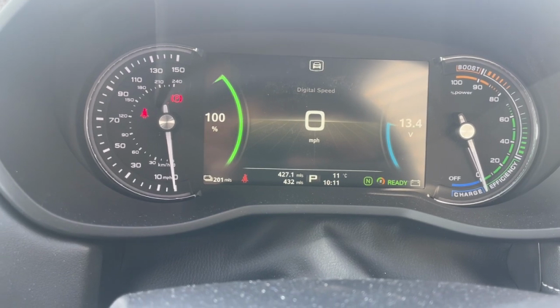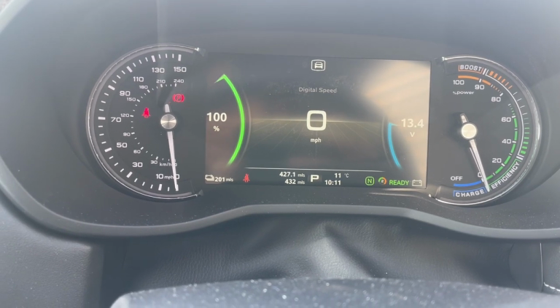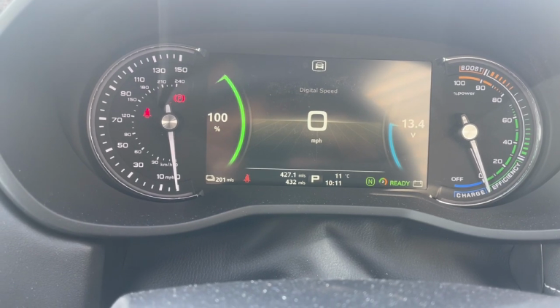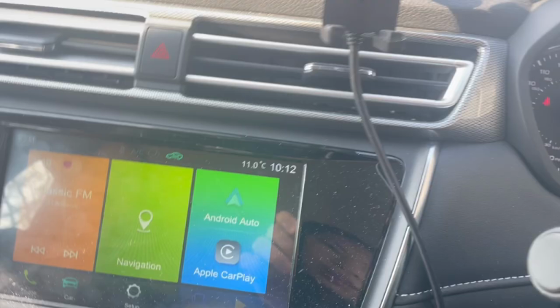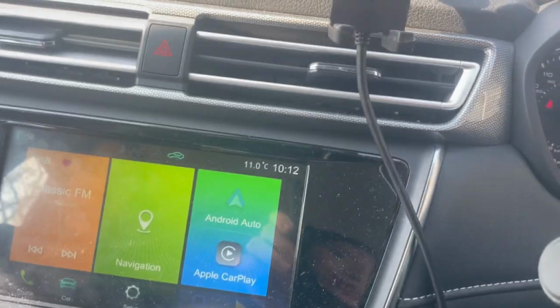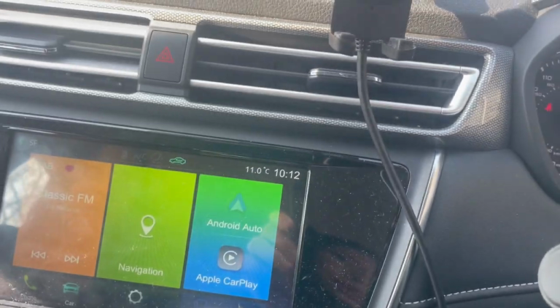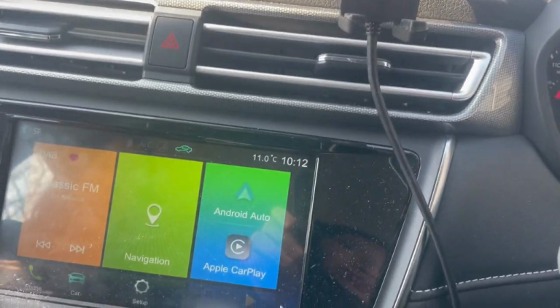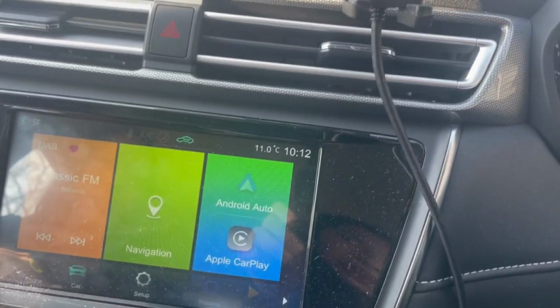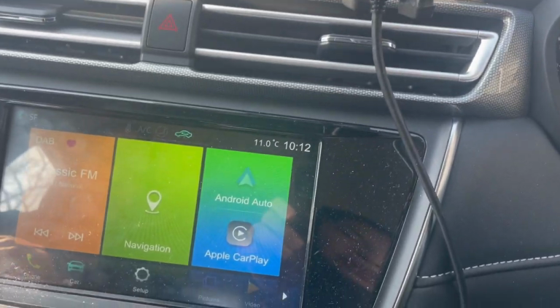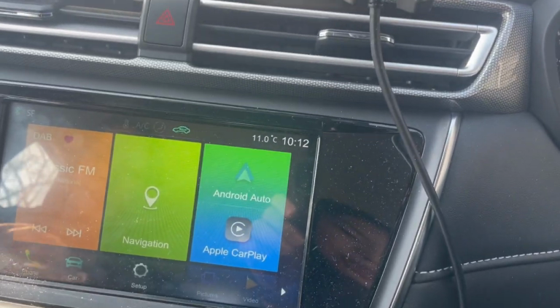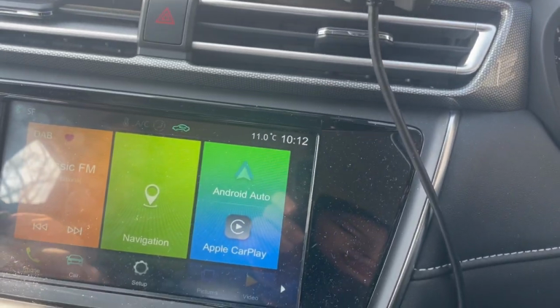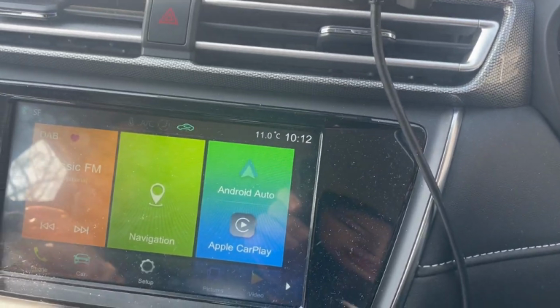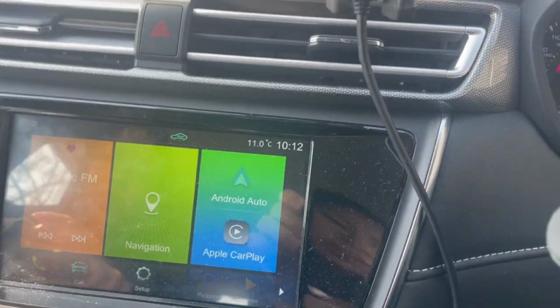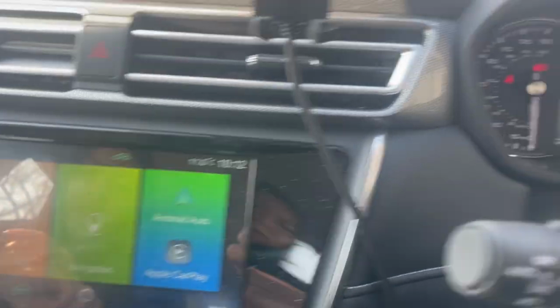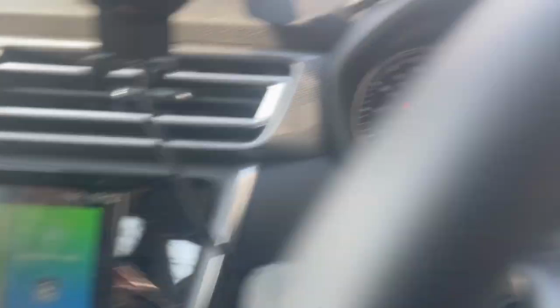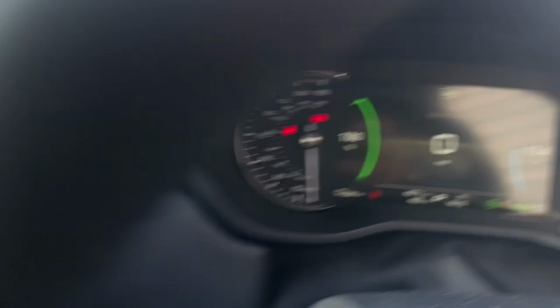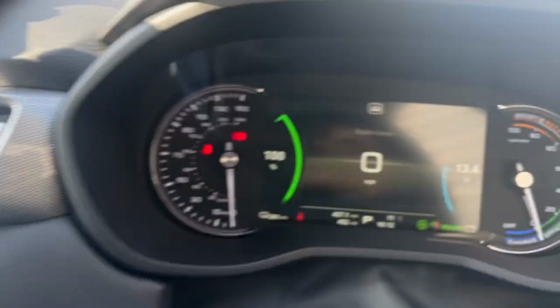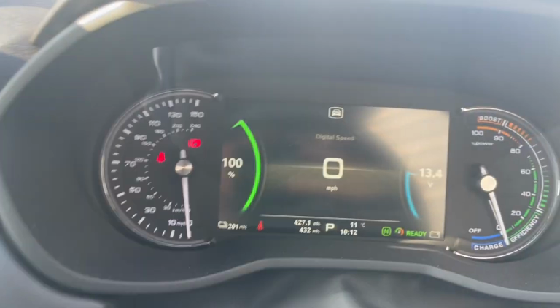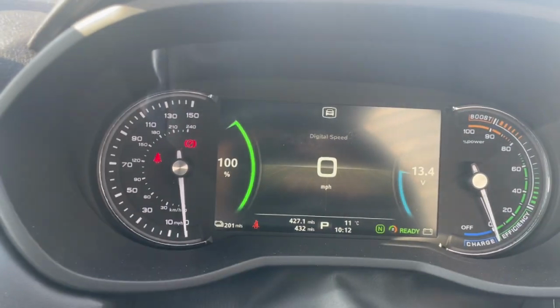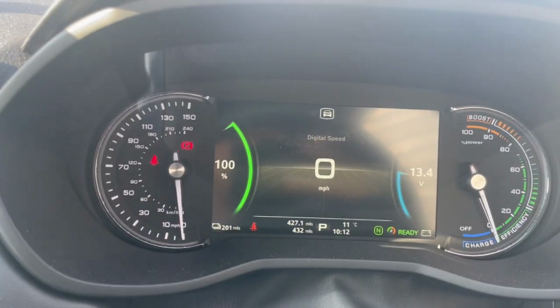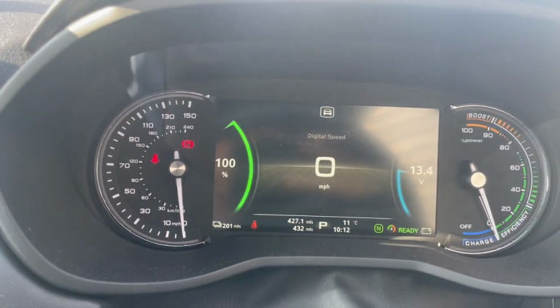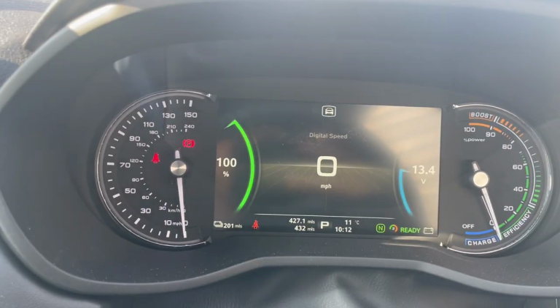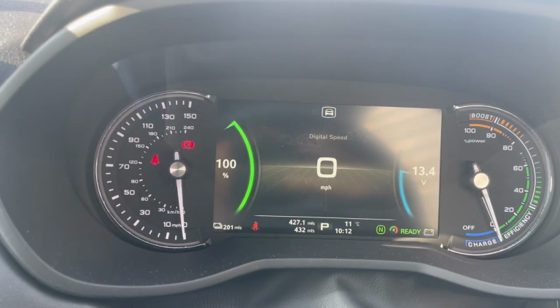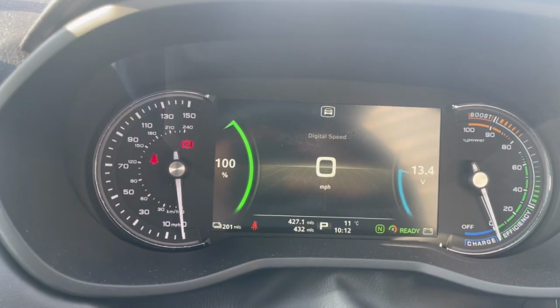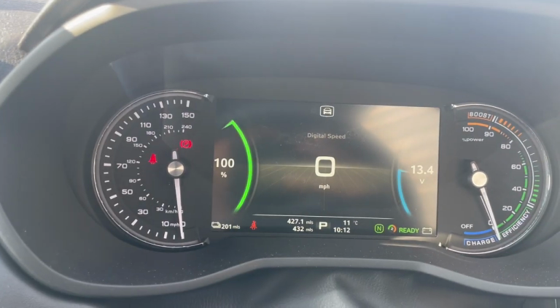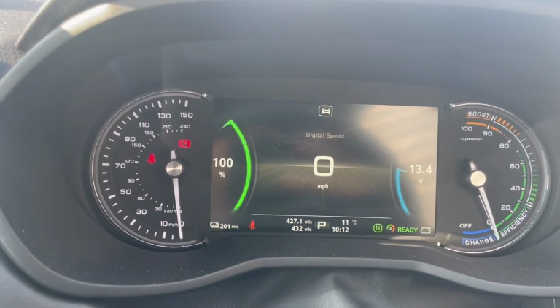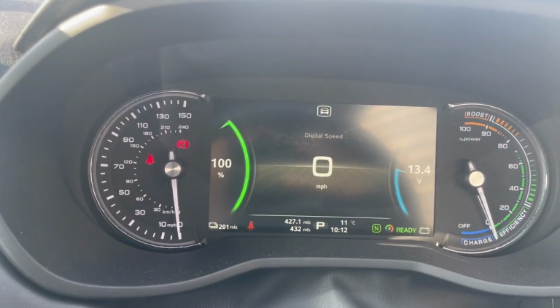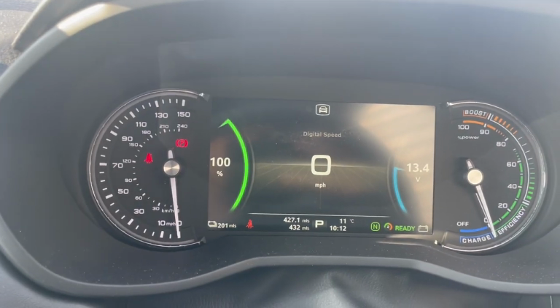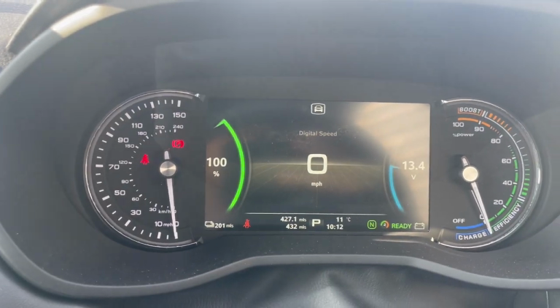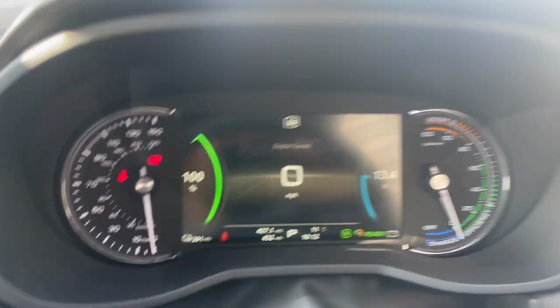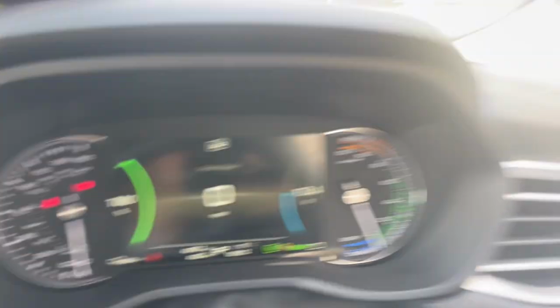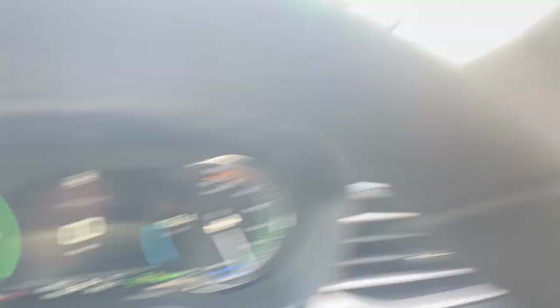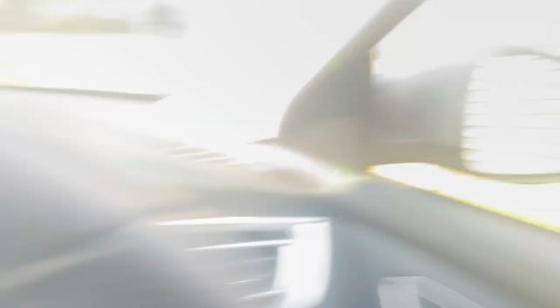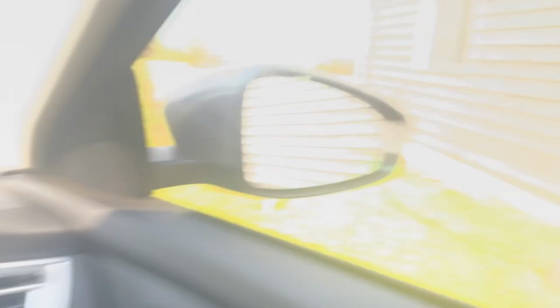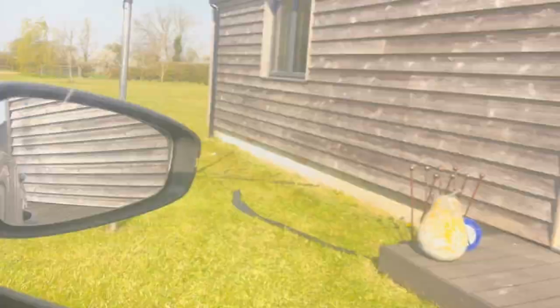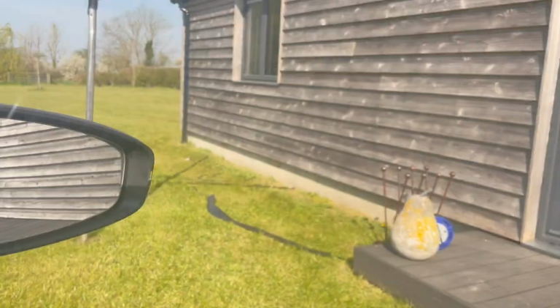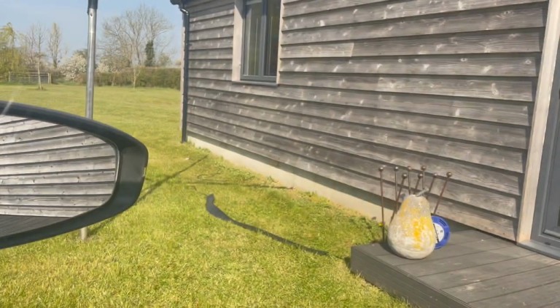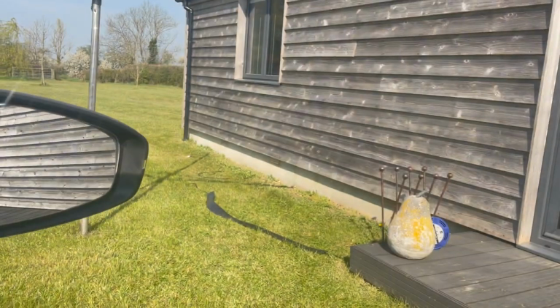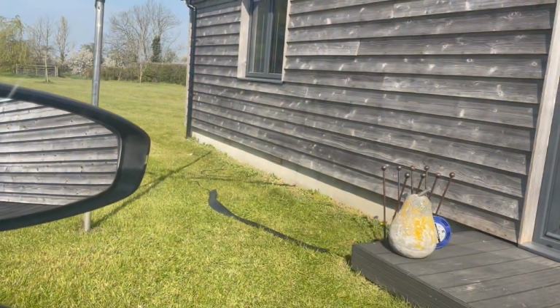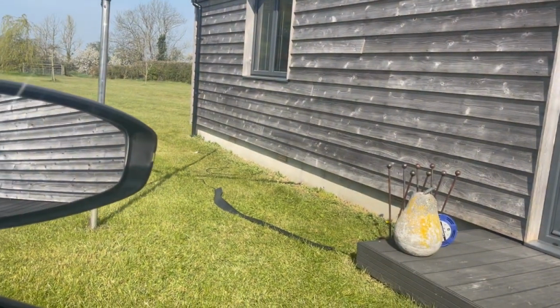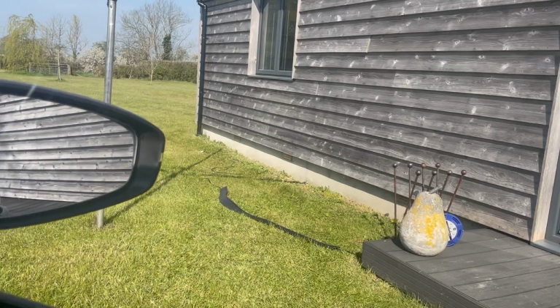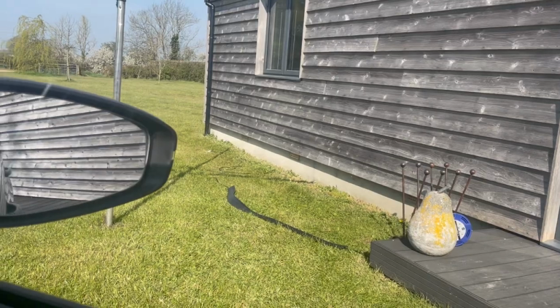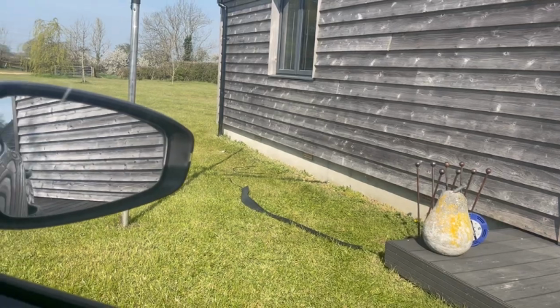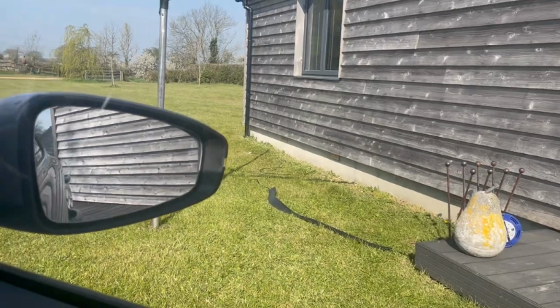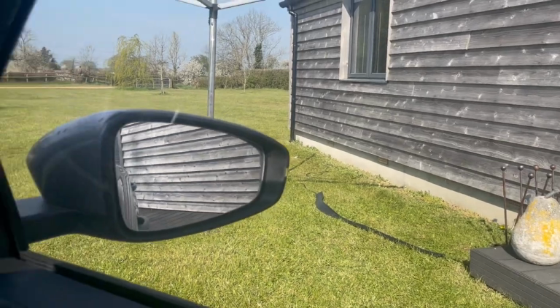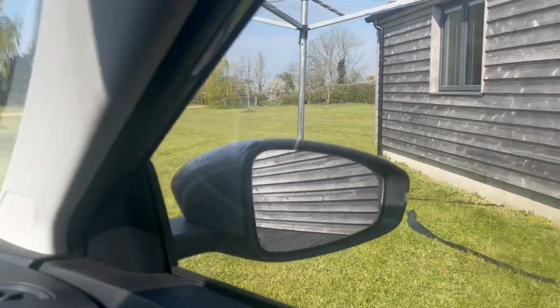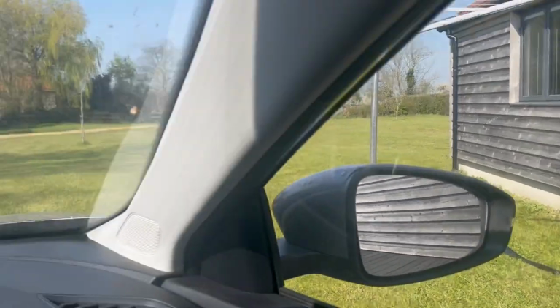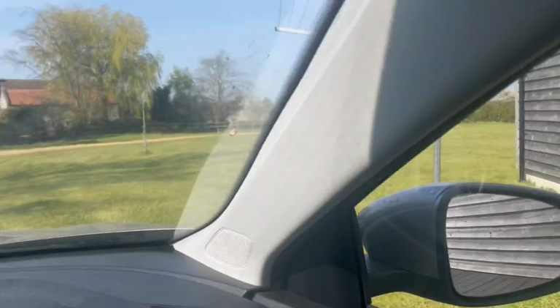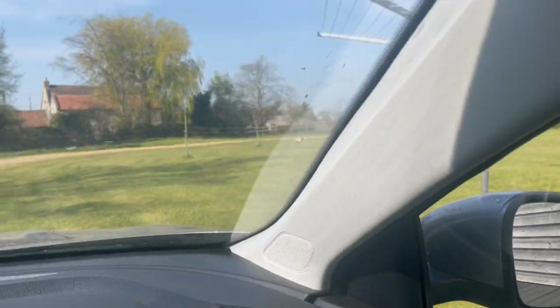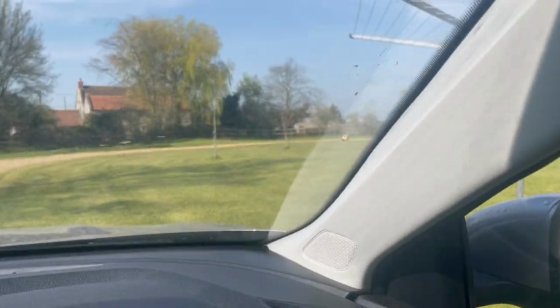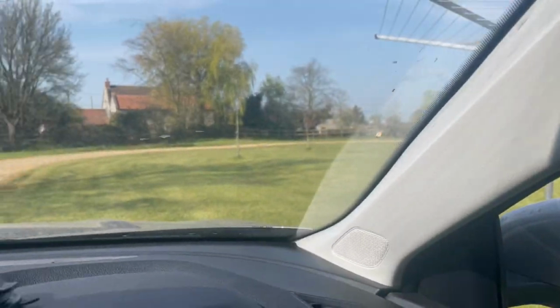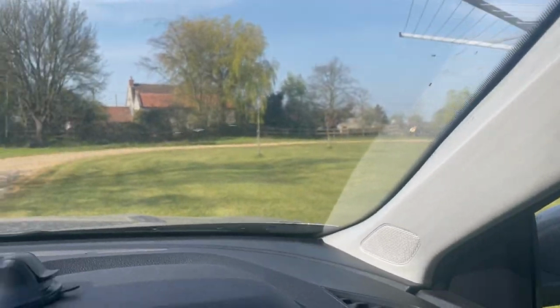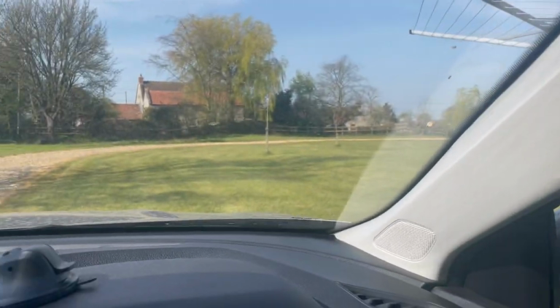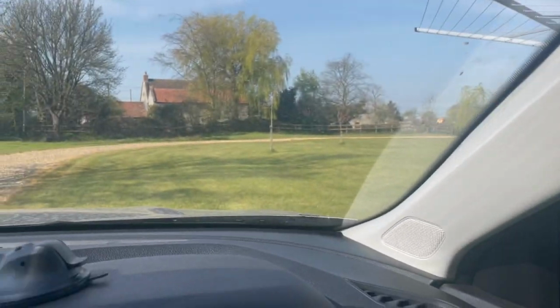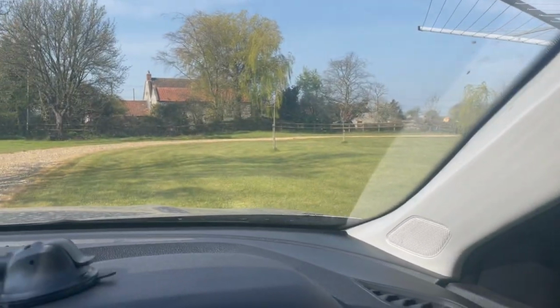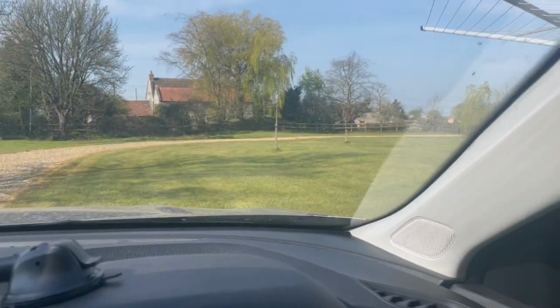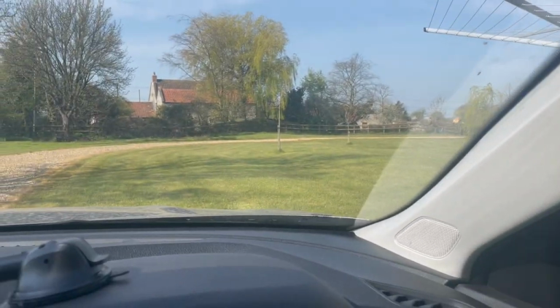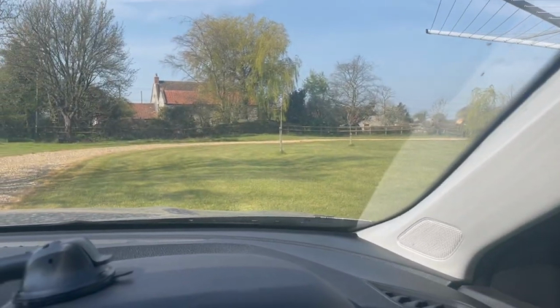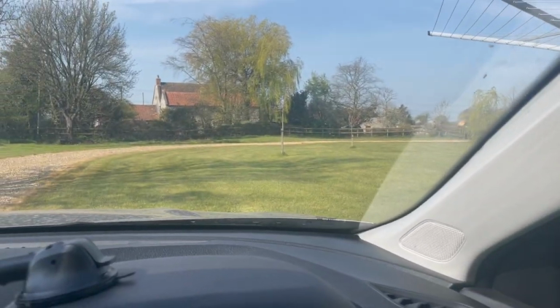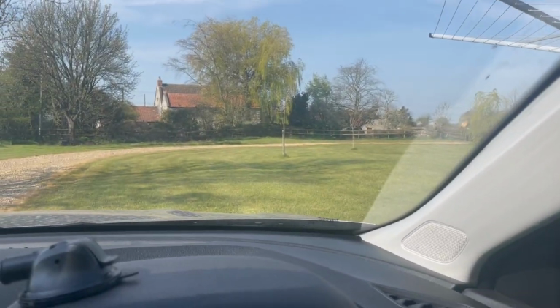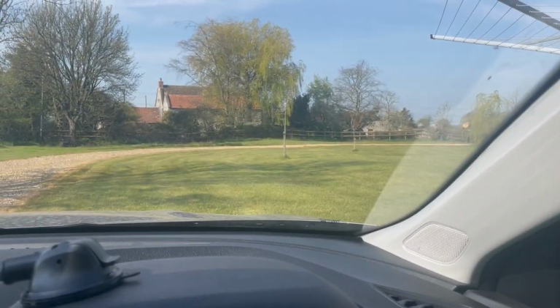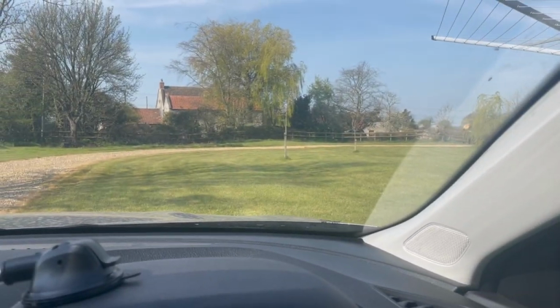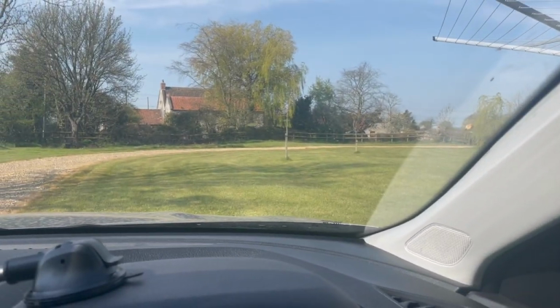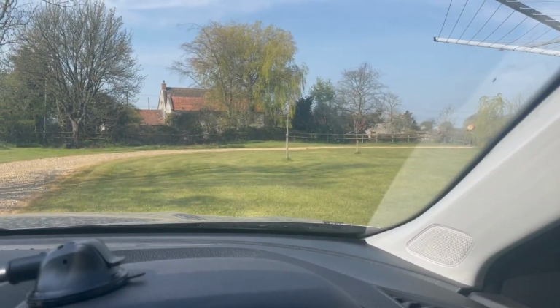It is eleven past ten and we're 100% charged — charged overnight just fine. We're going to head our way to Cheddar Gorge.